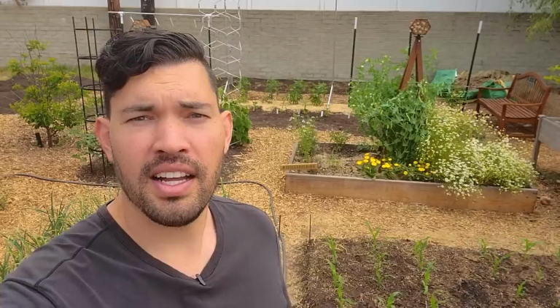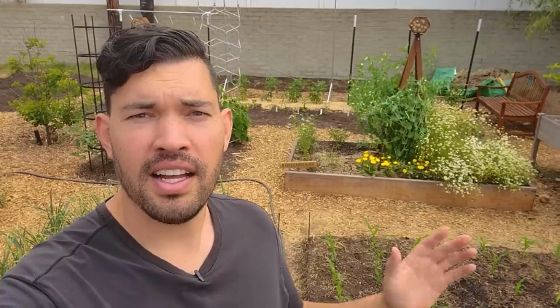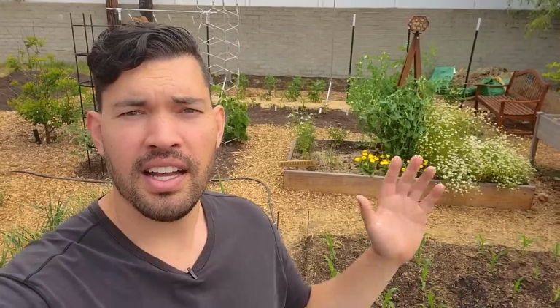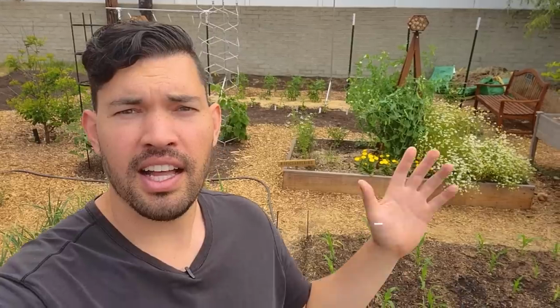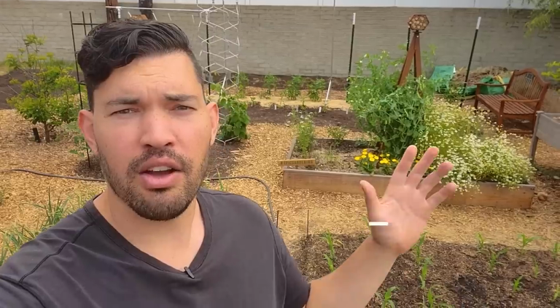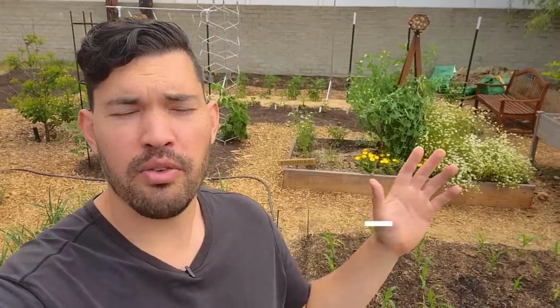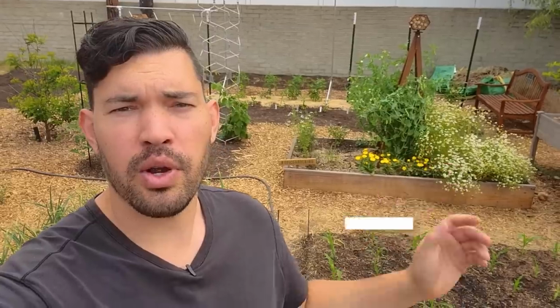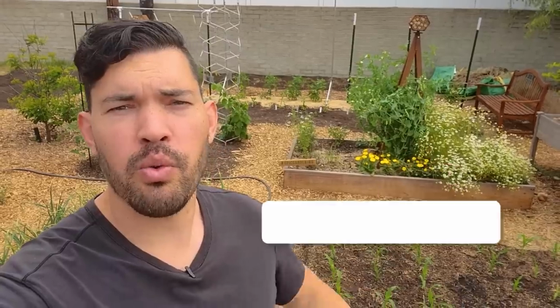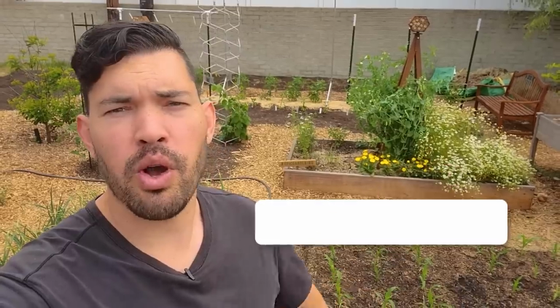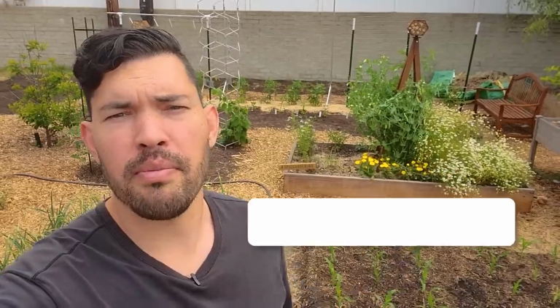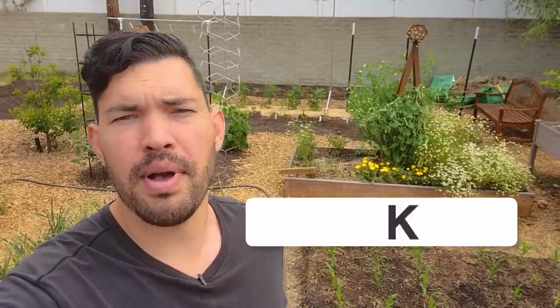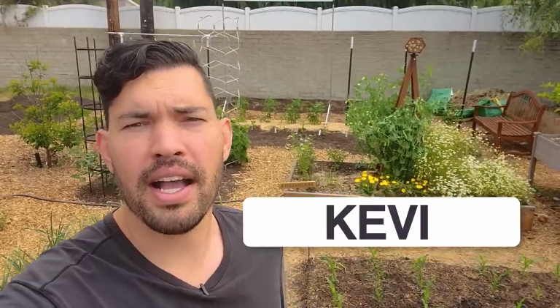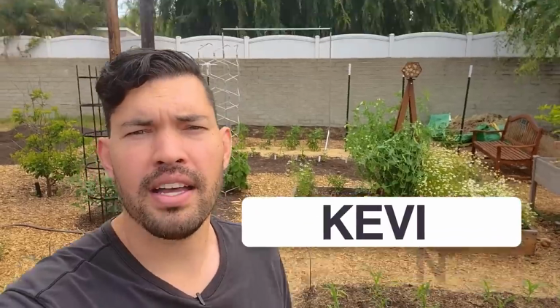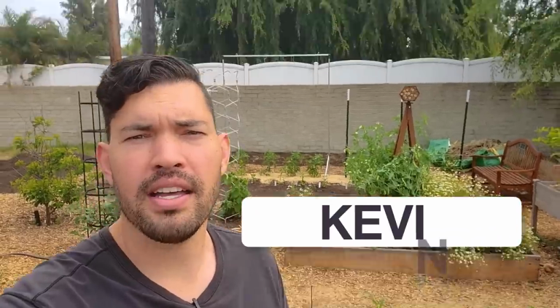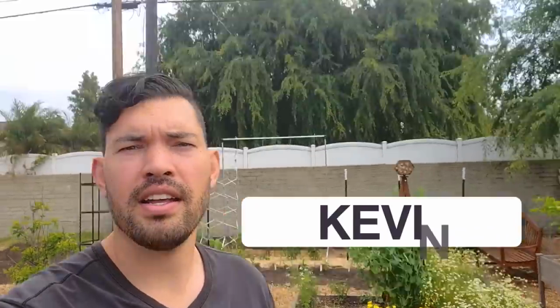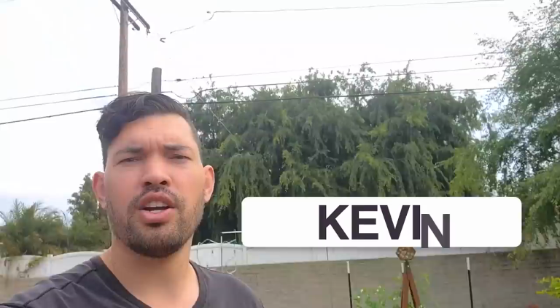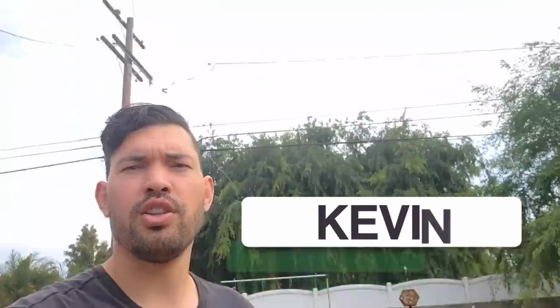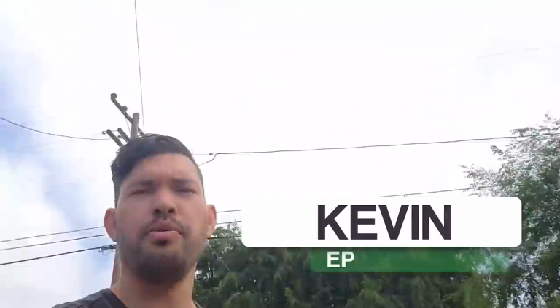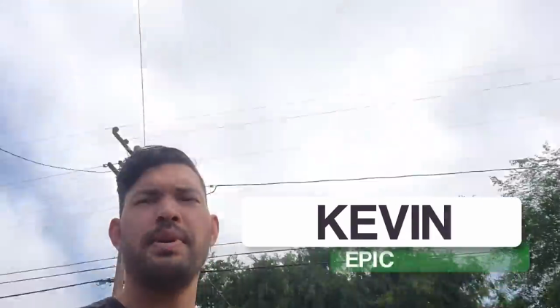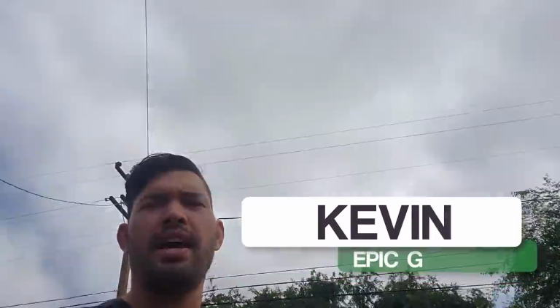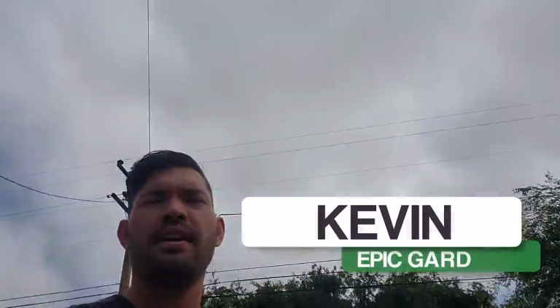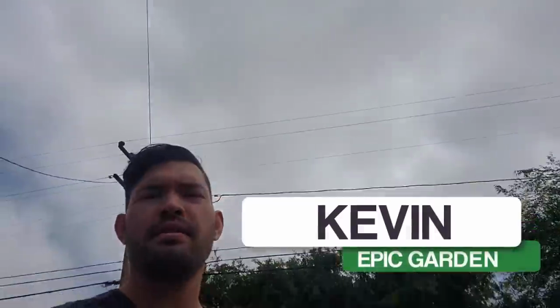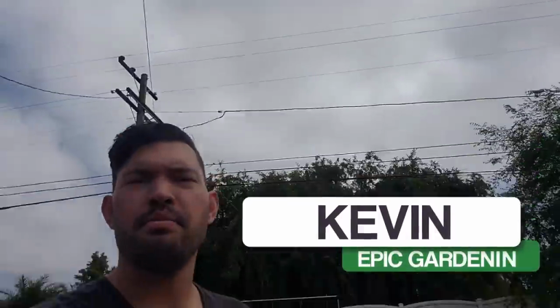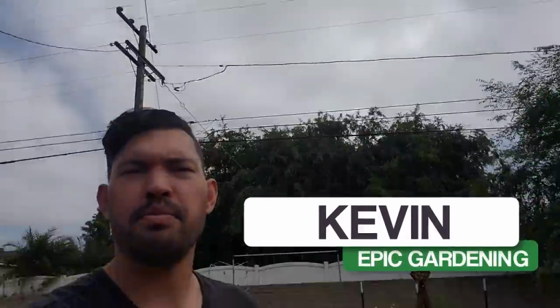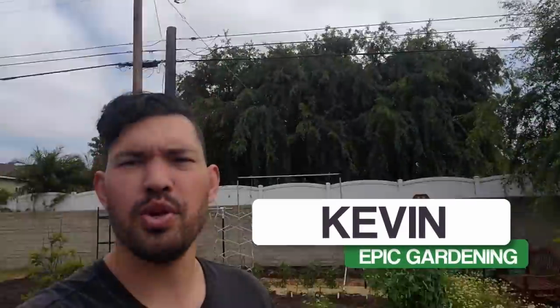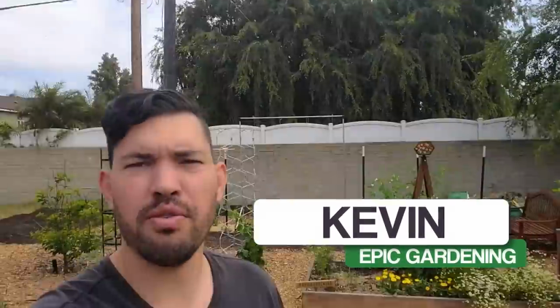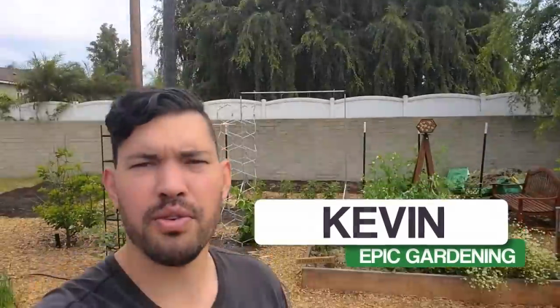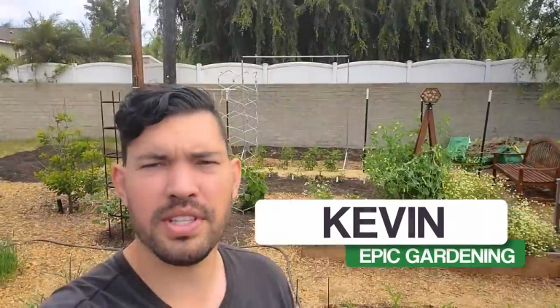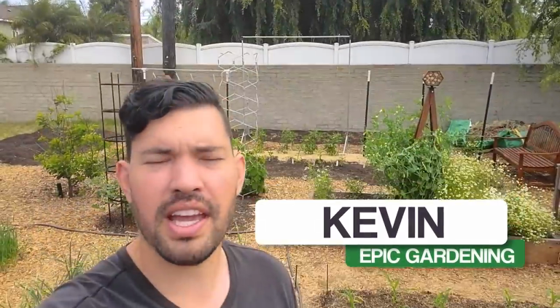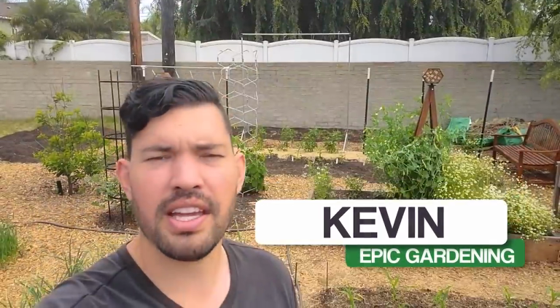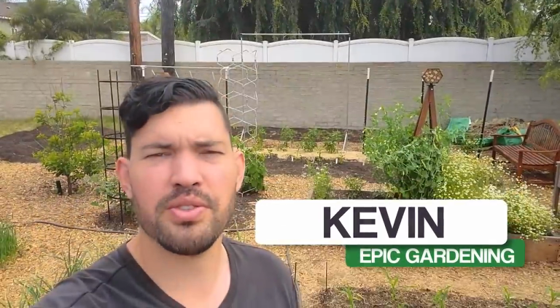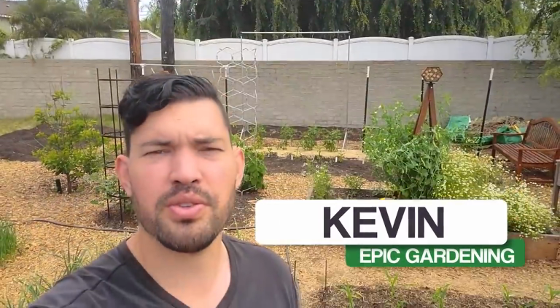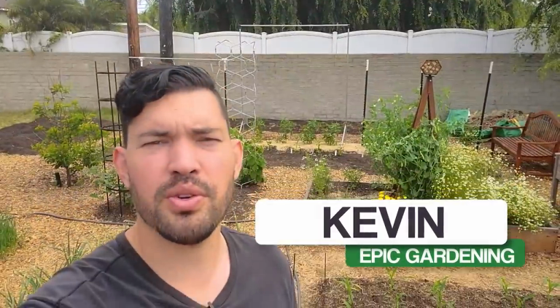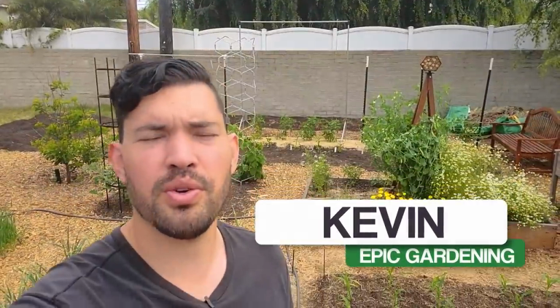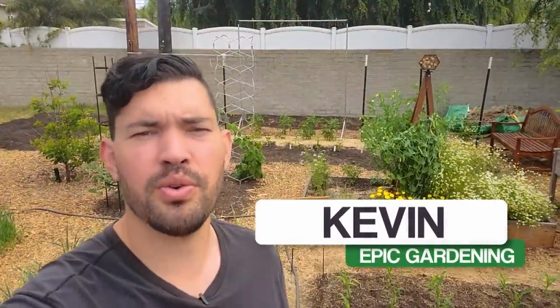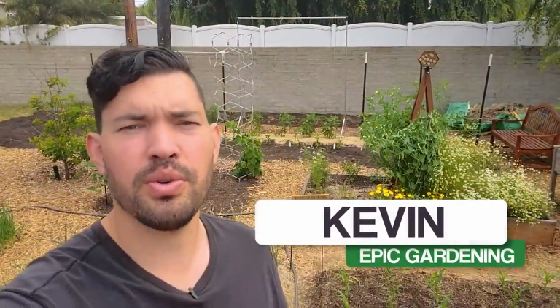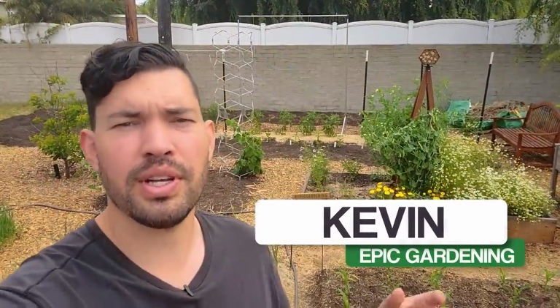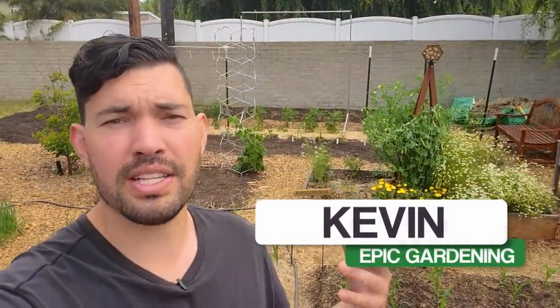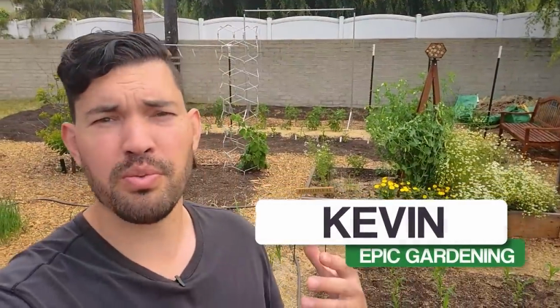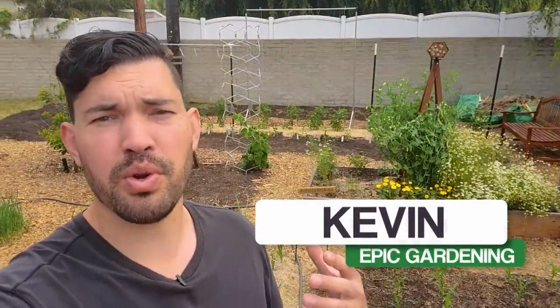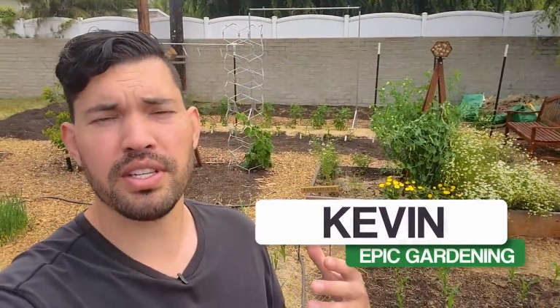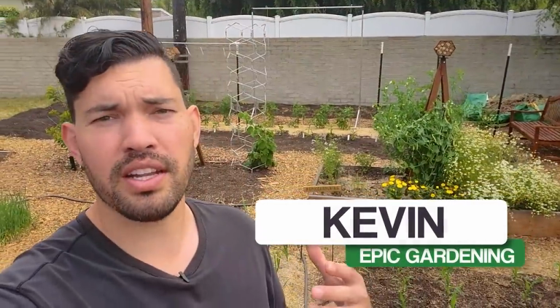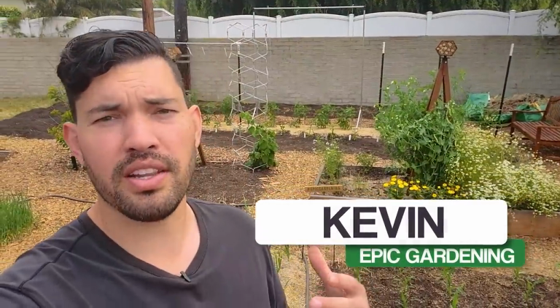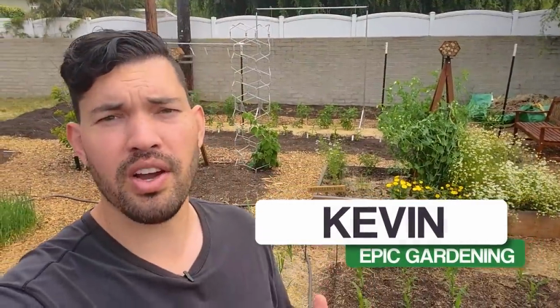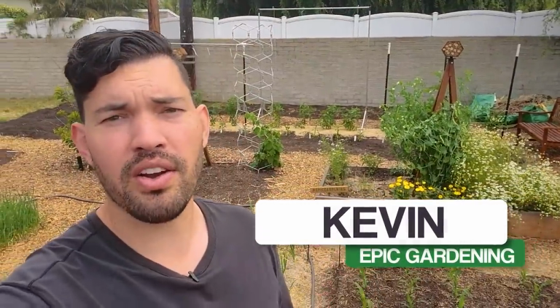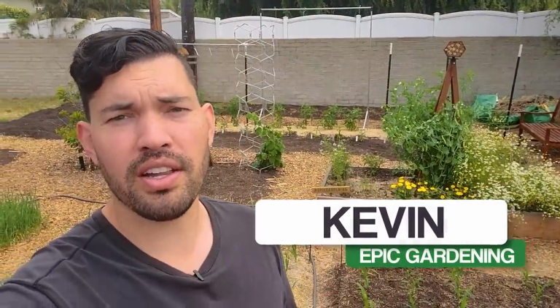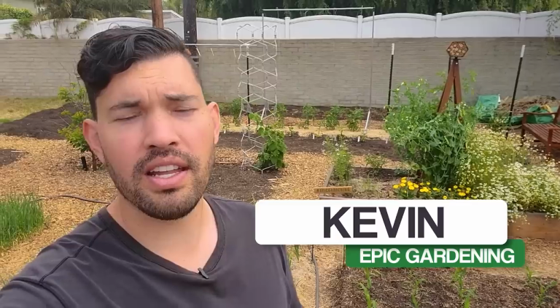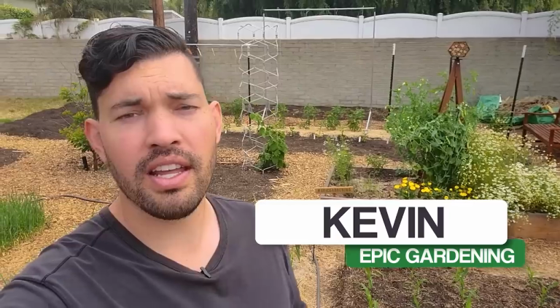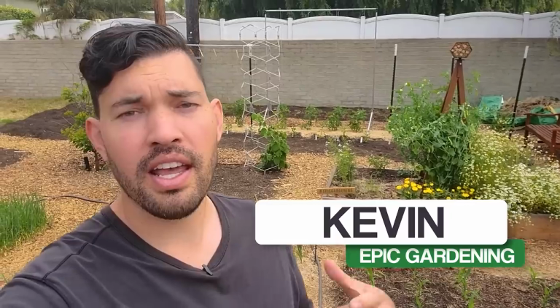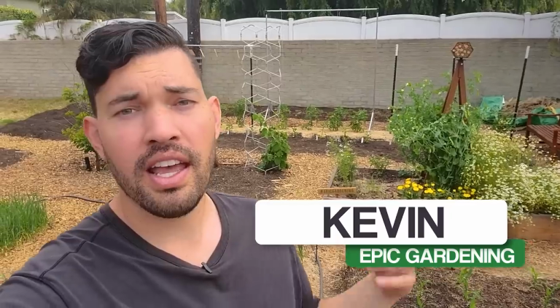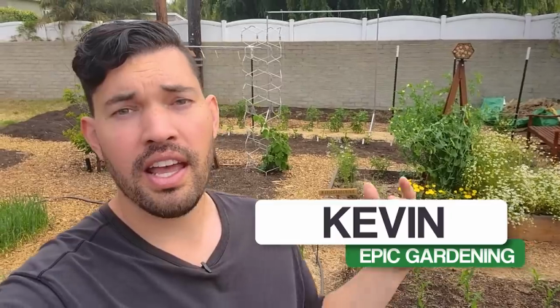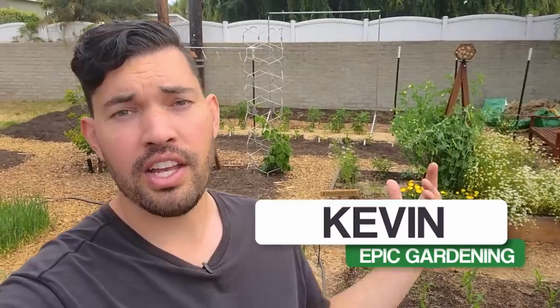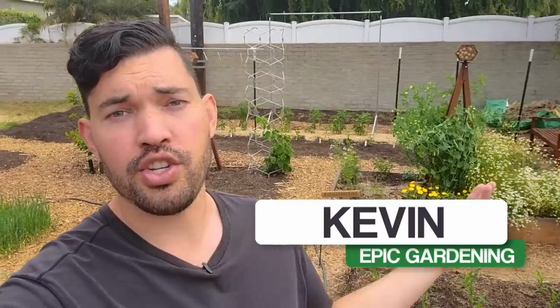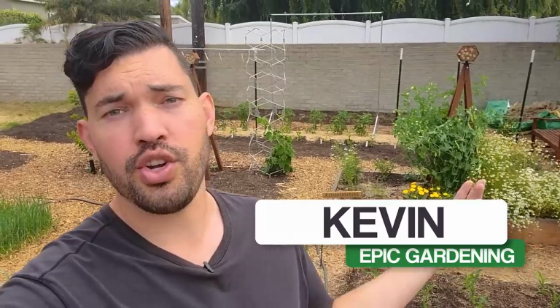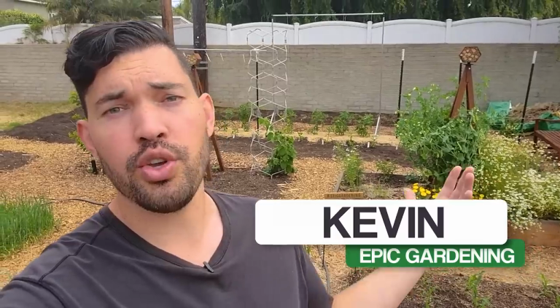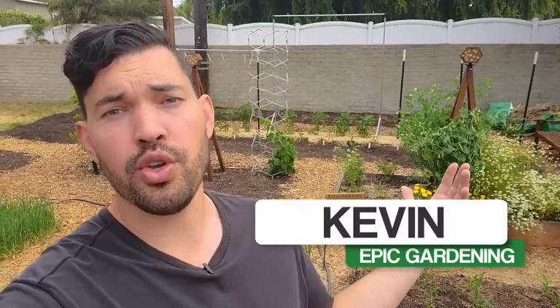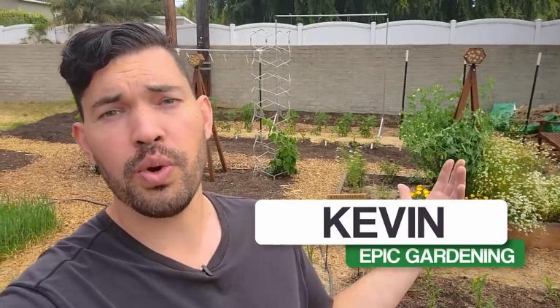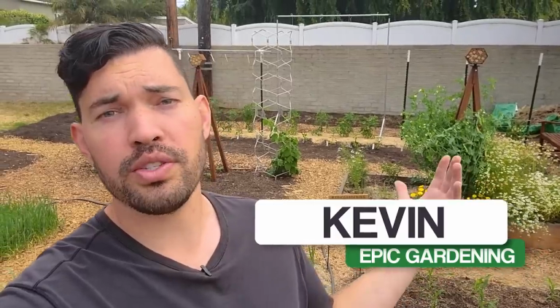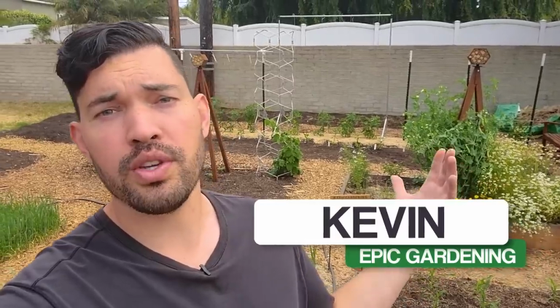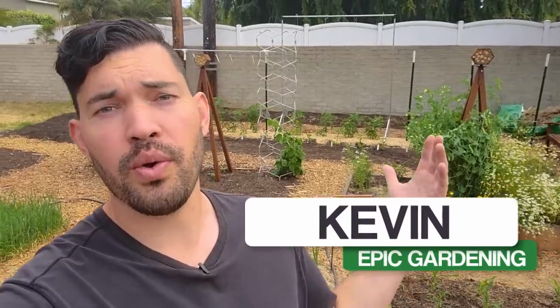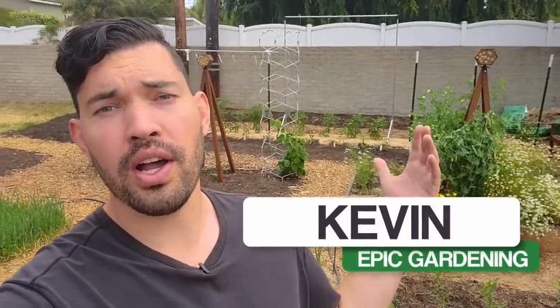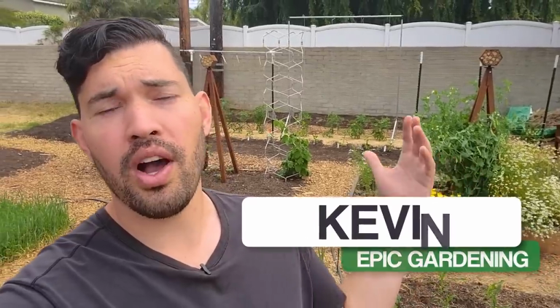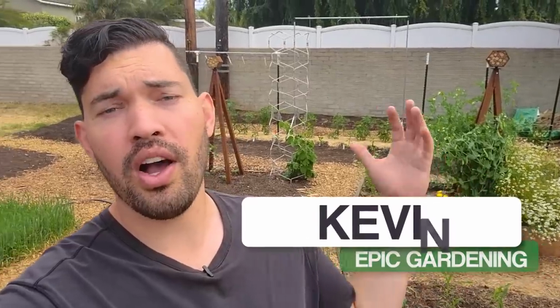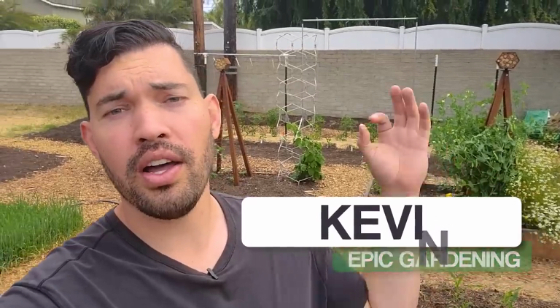Hello everyone, welcome back. Gloomy day, but a beautiful day to get some work done in the garden and show you what's going on.